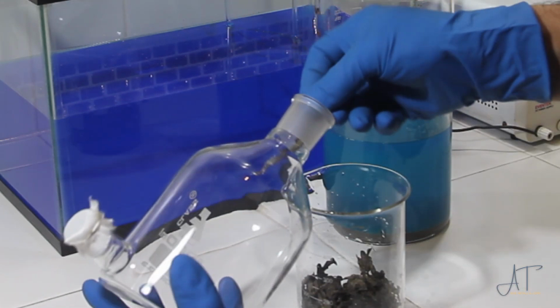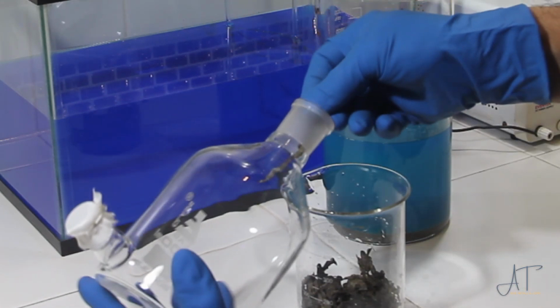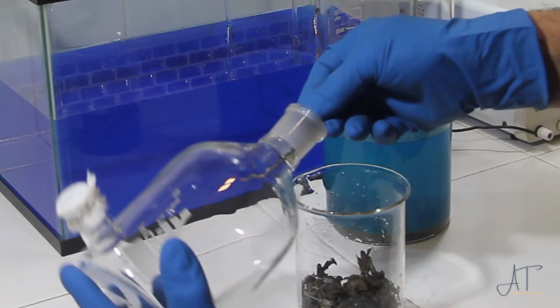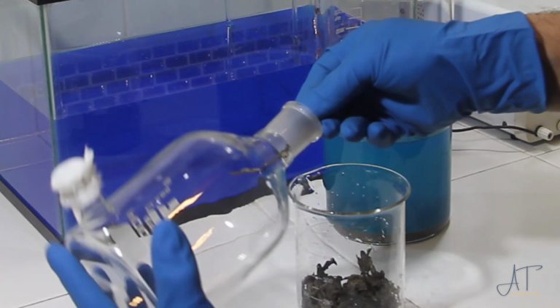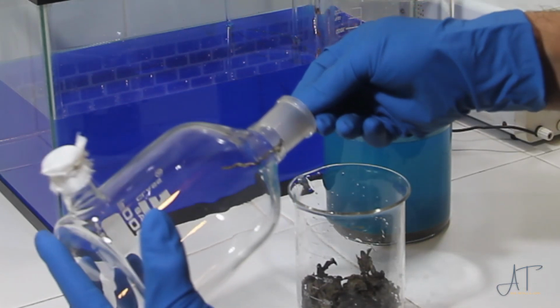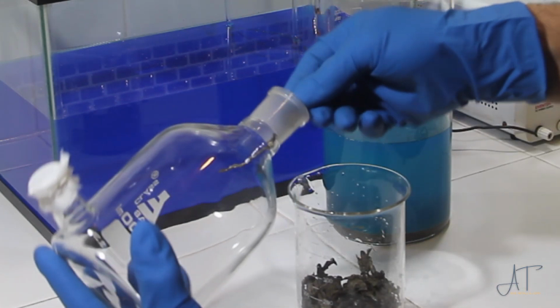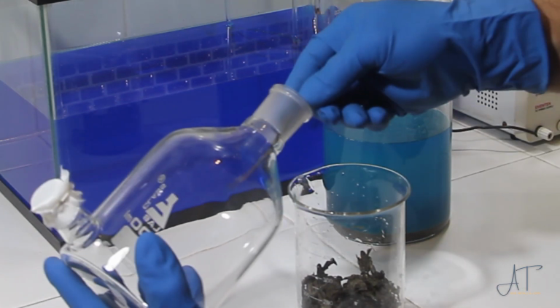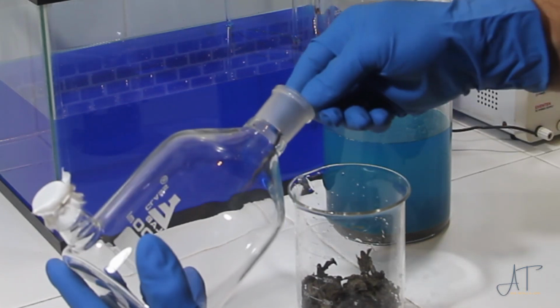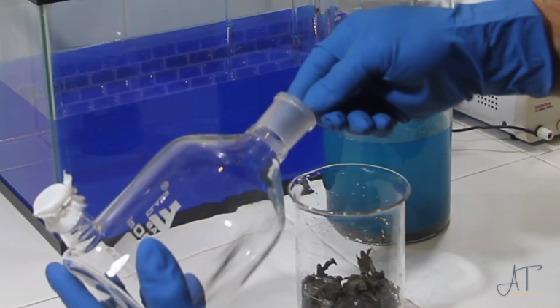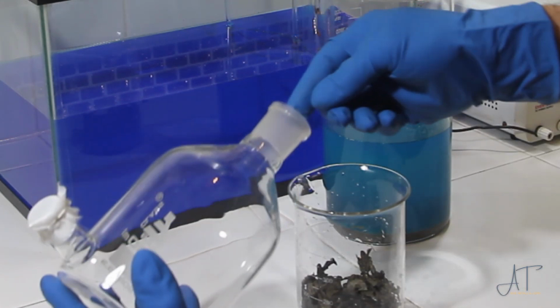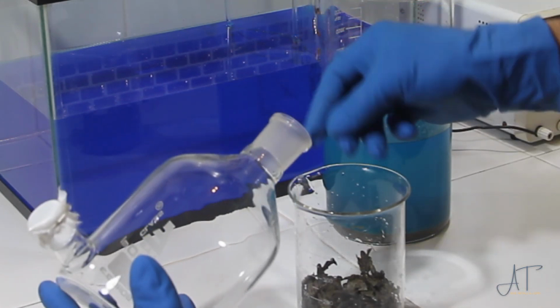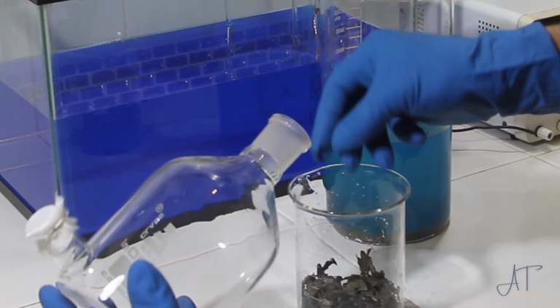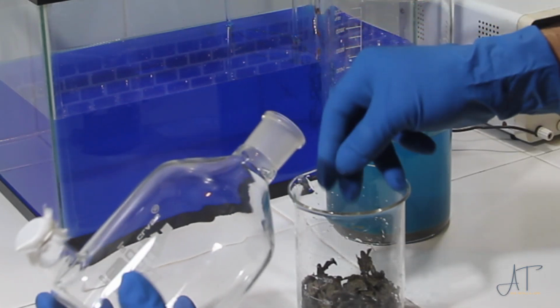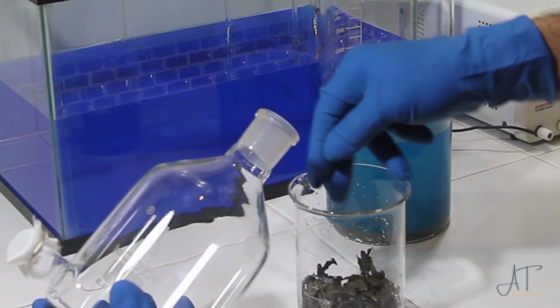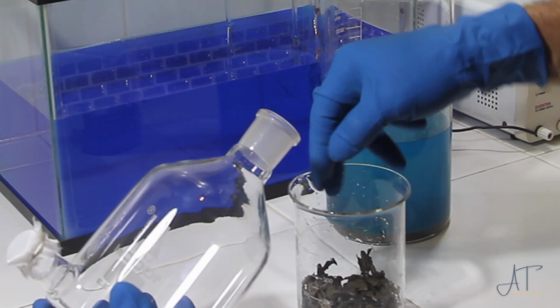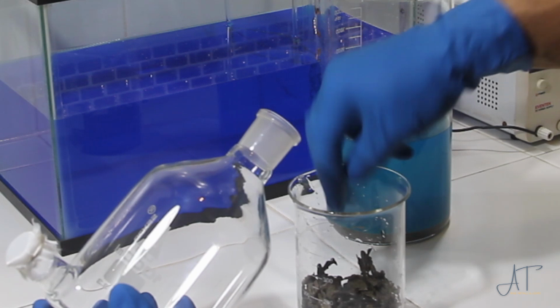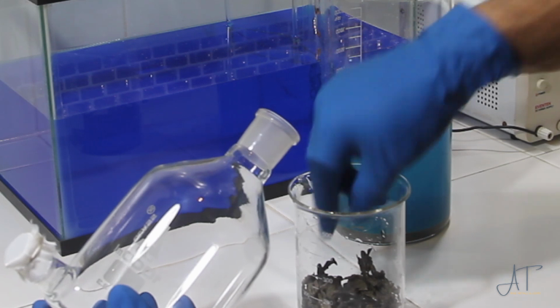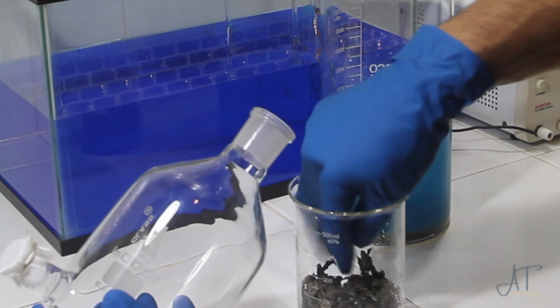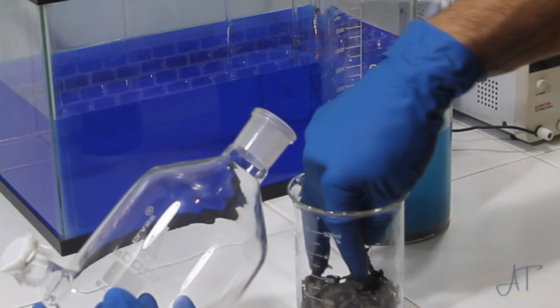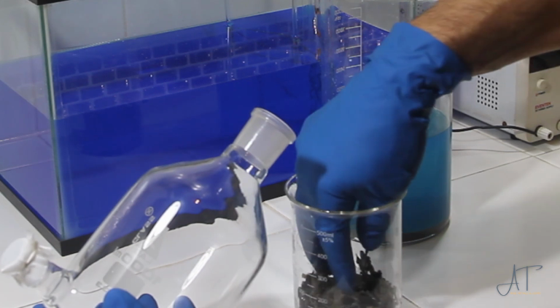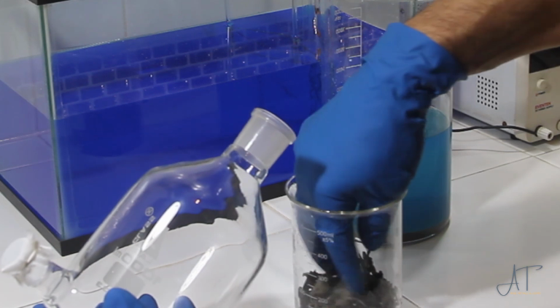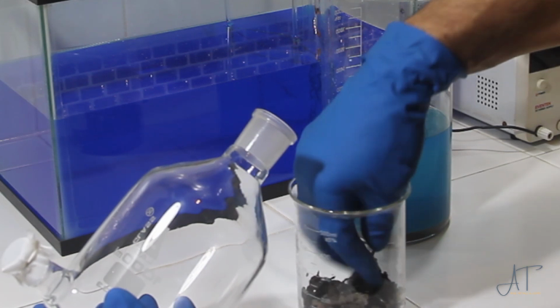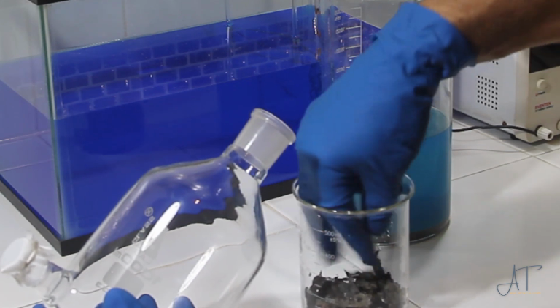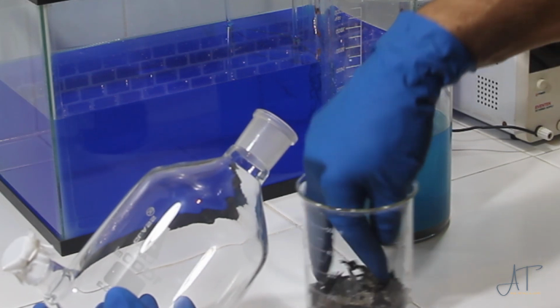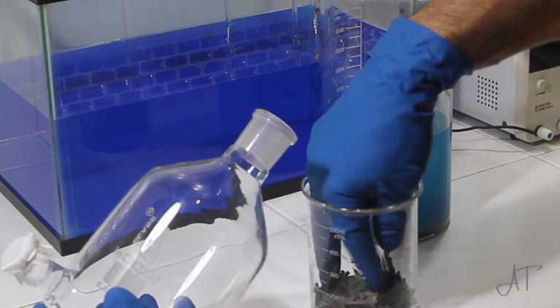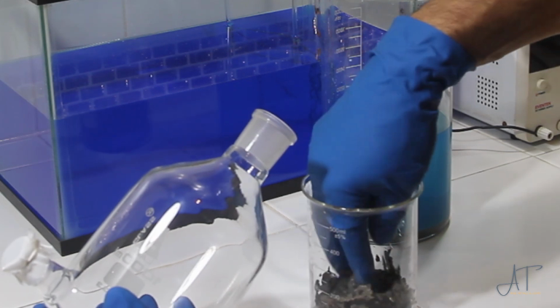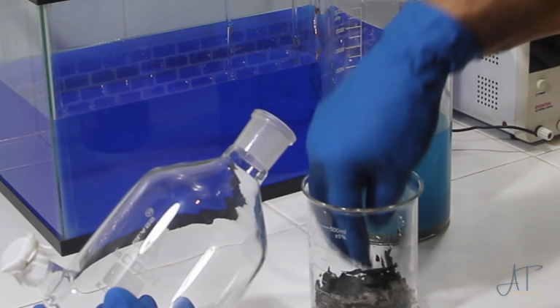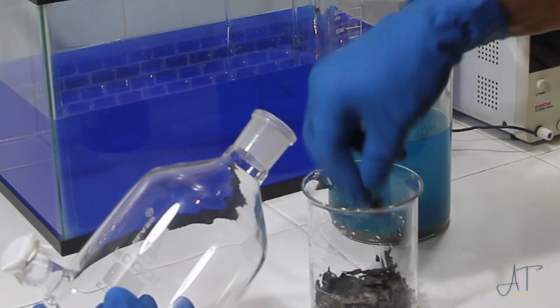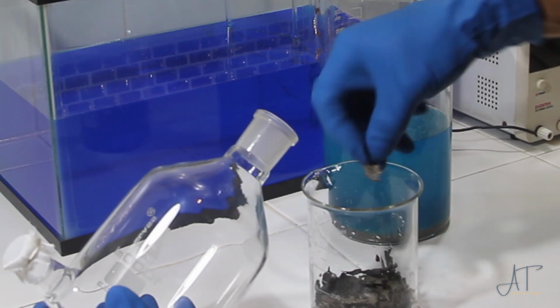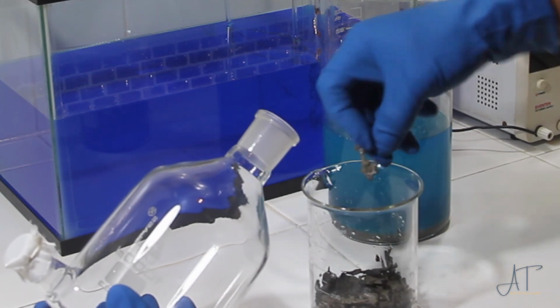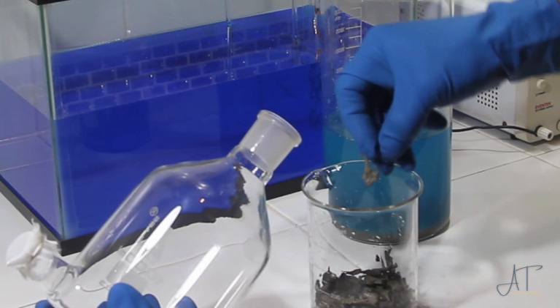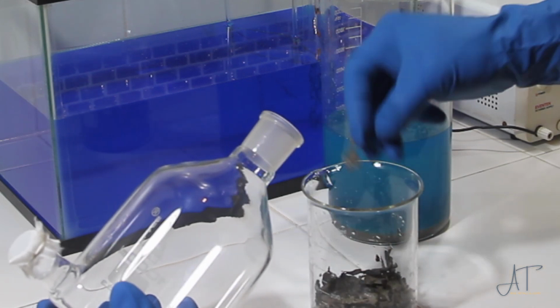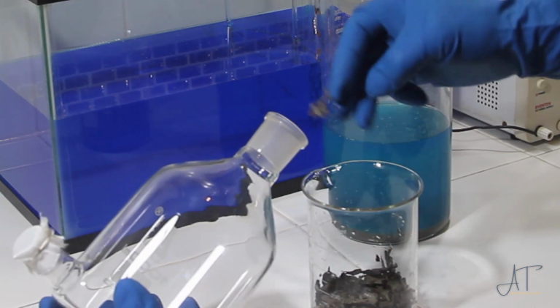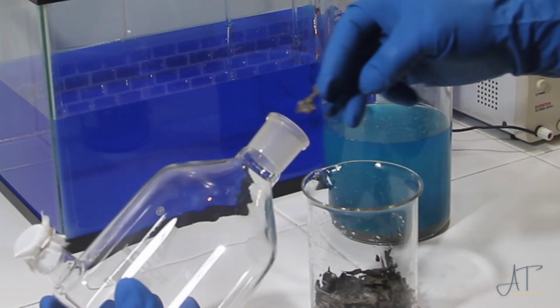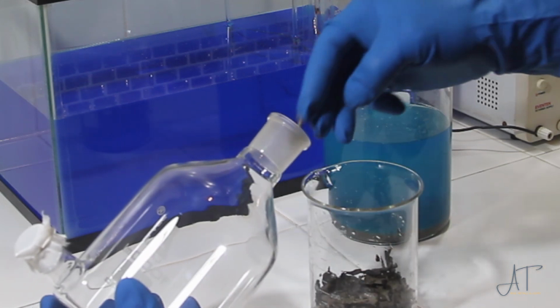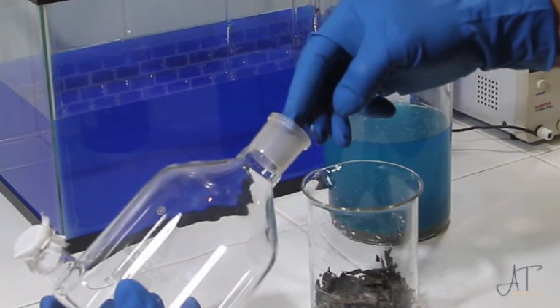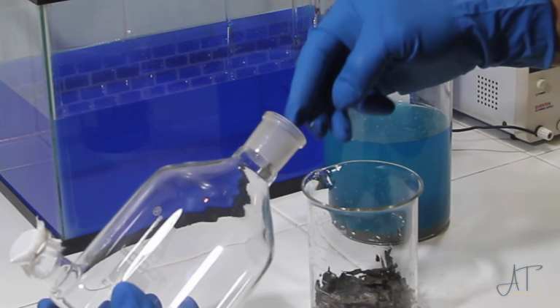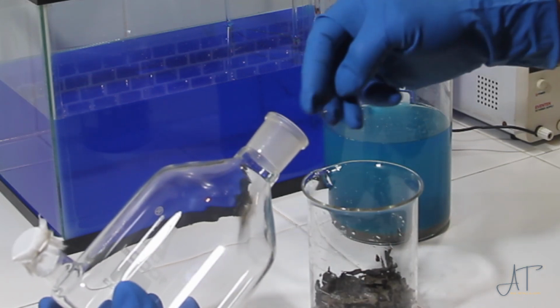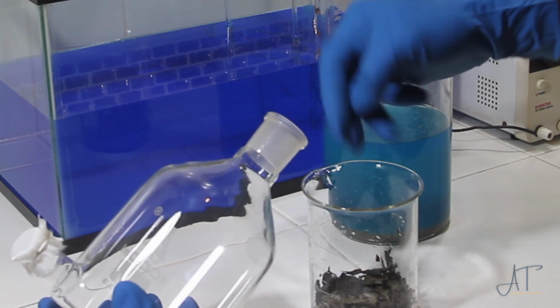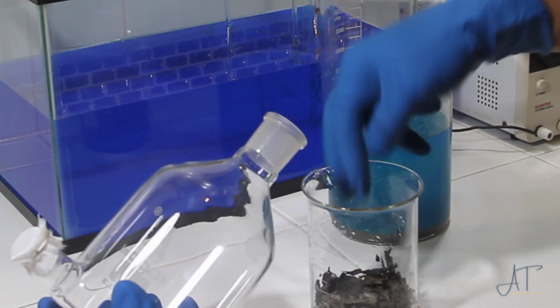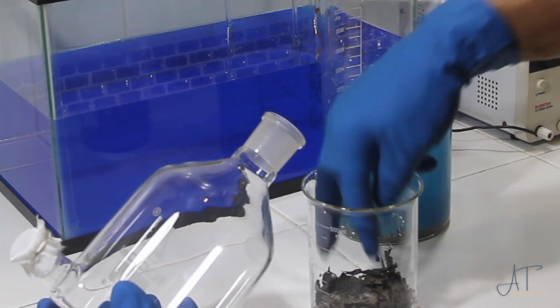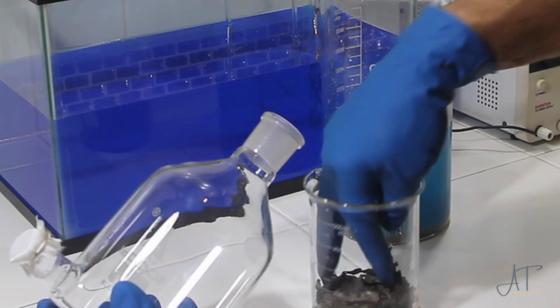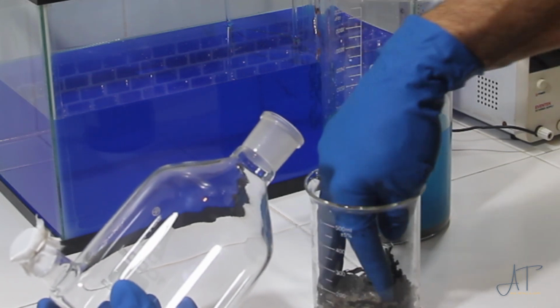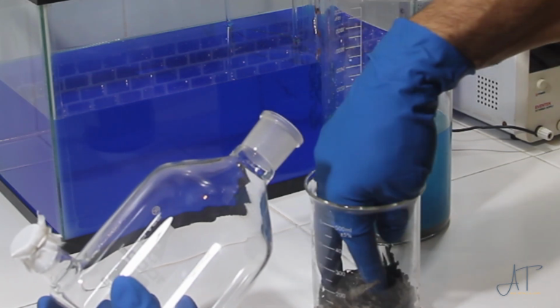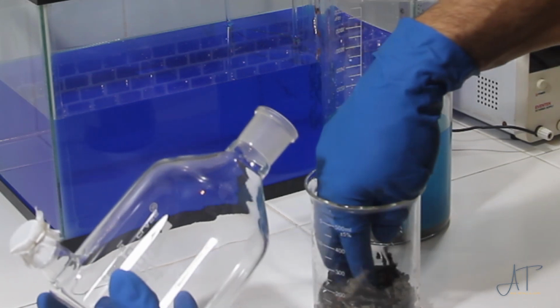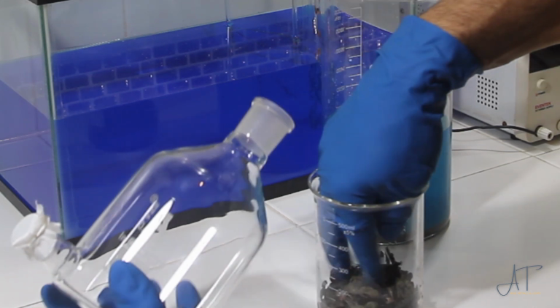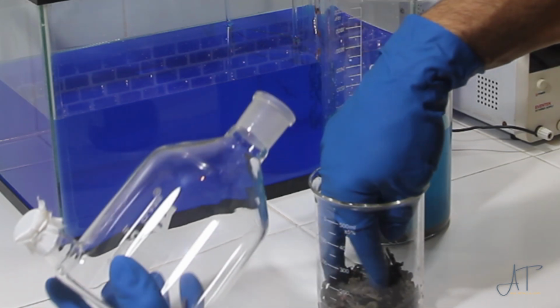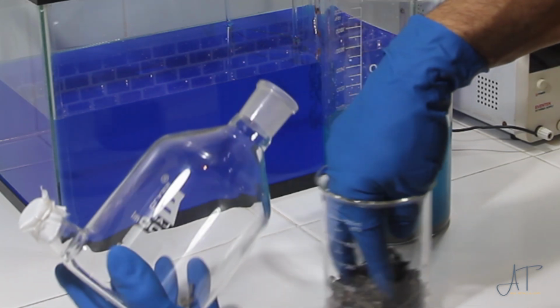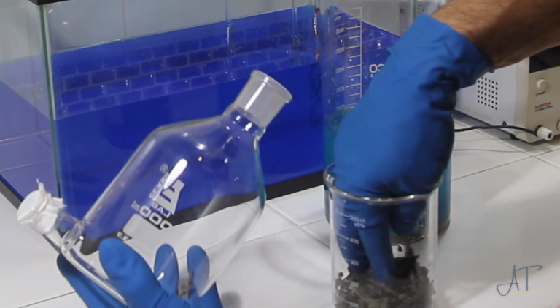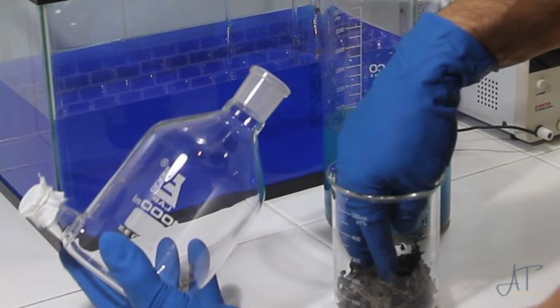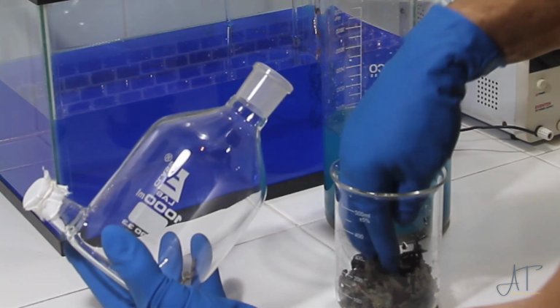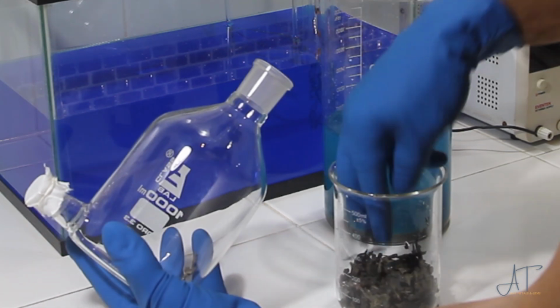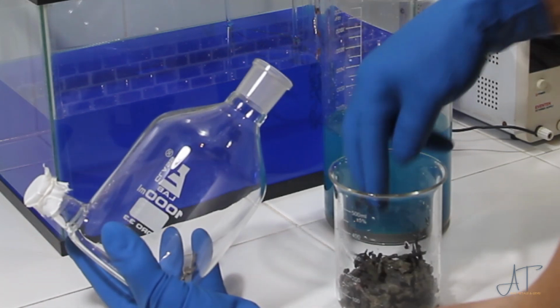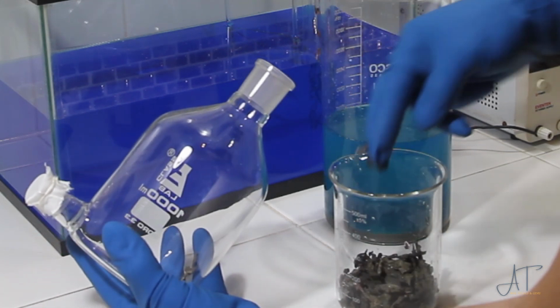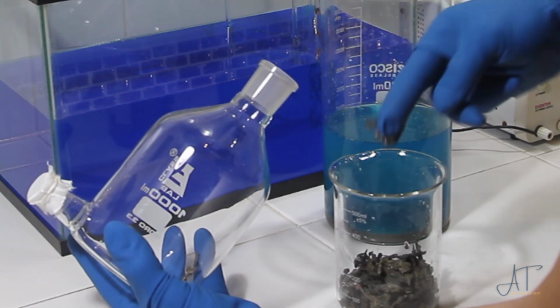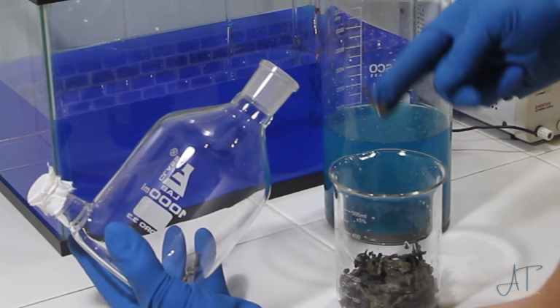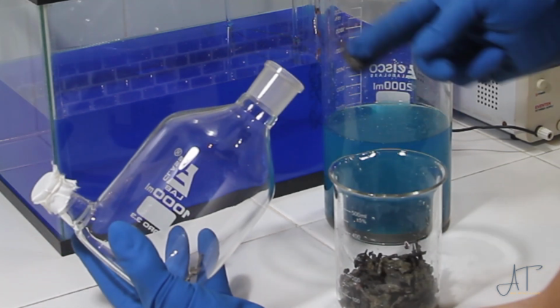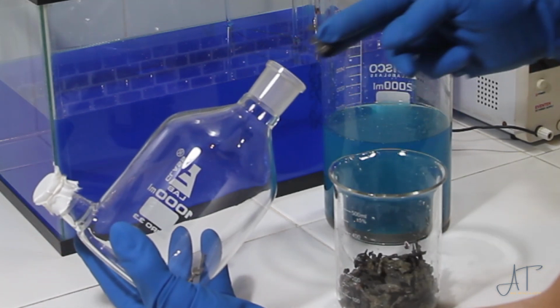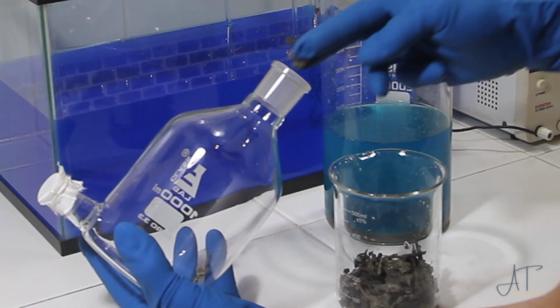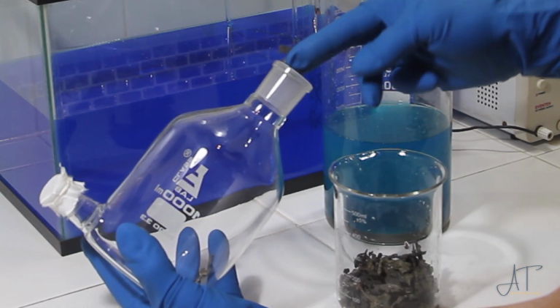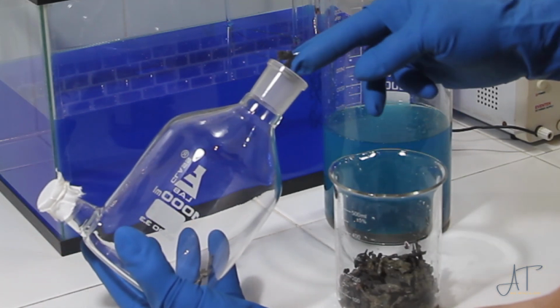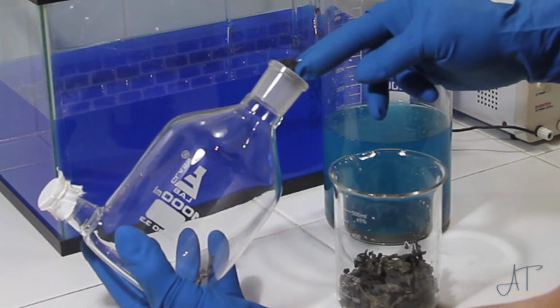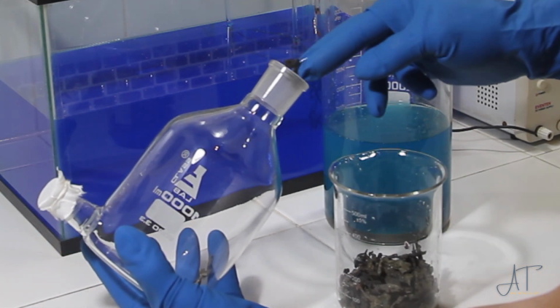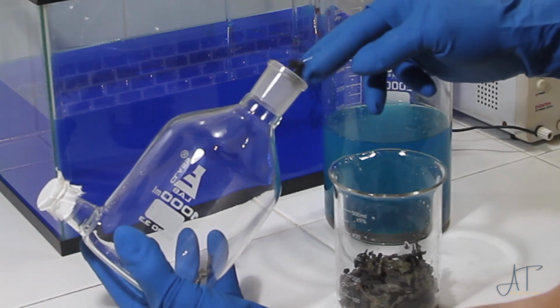So we'll get this copper shot put into the anode basket and we'll get it hung into our aquarium full of copper sulfate.